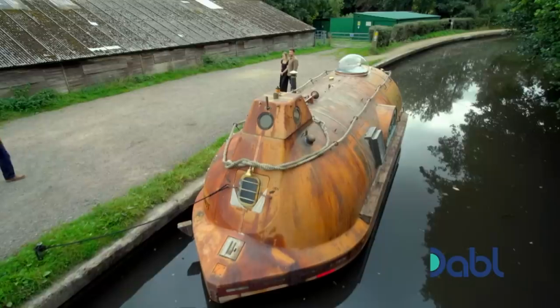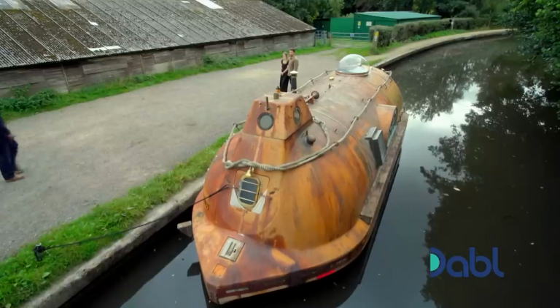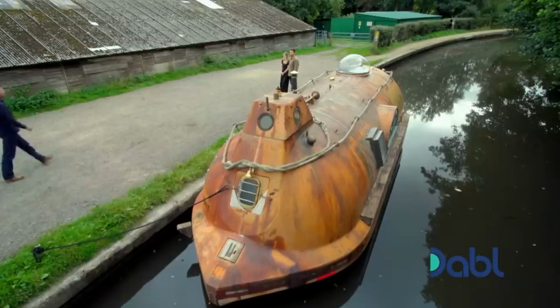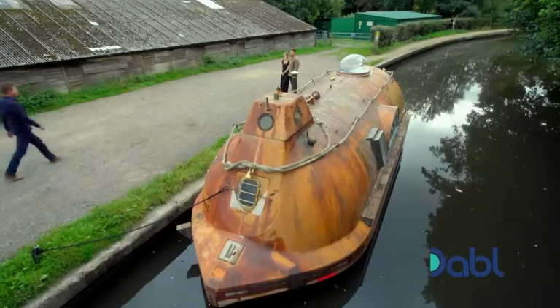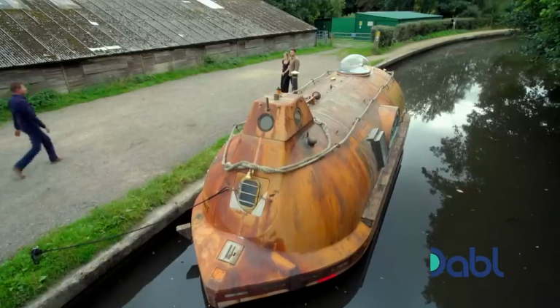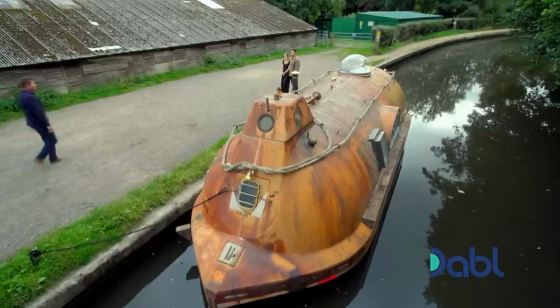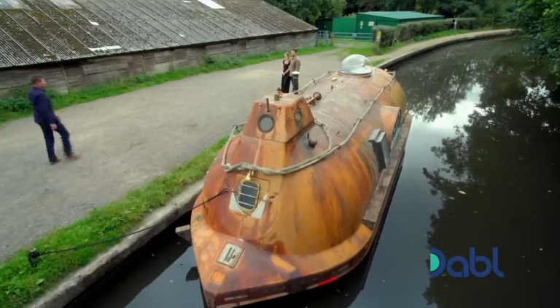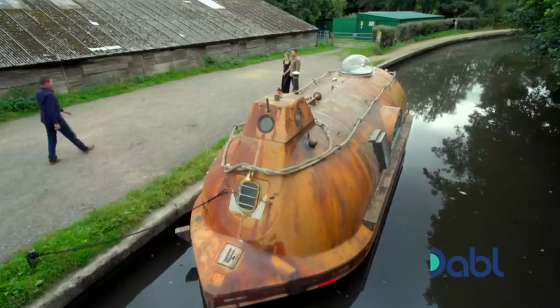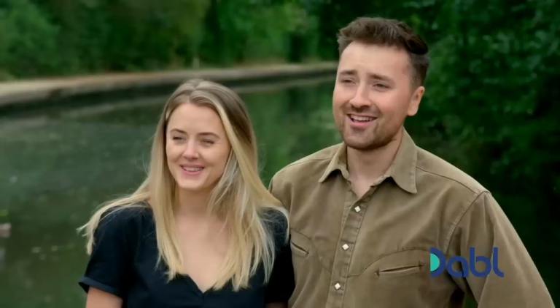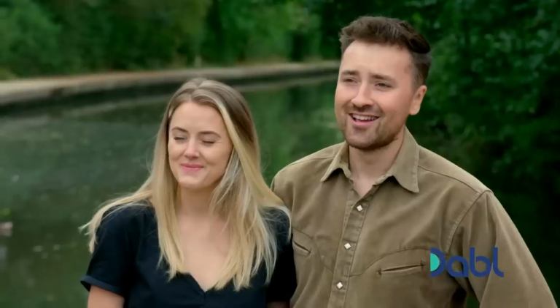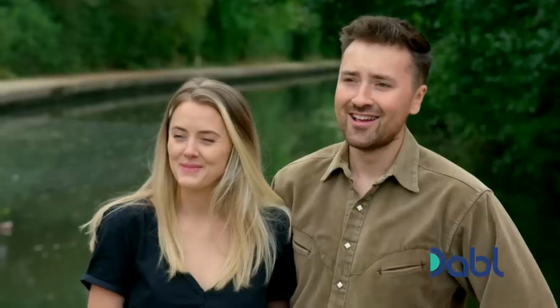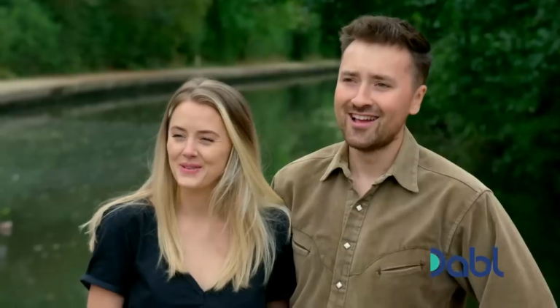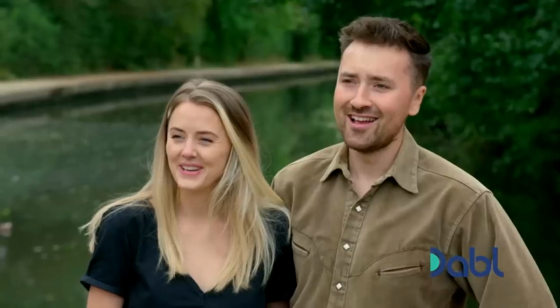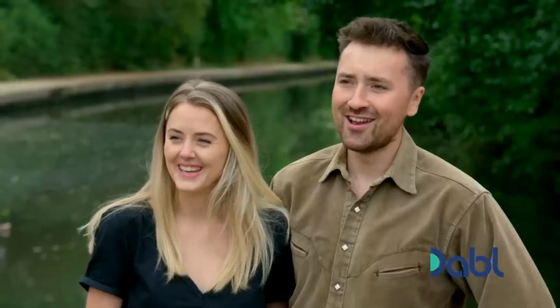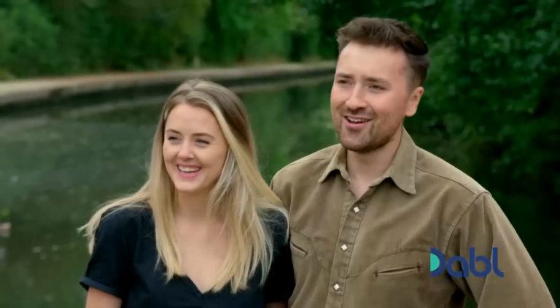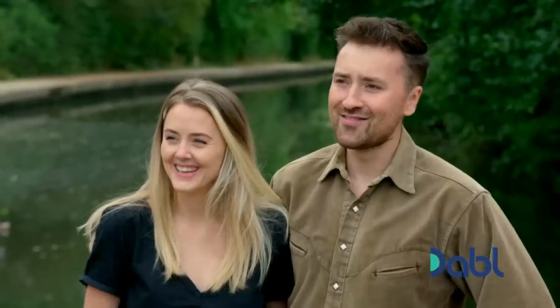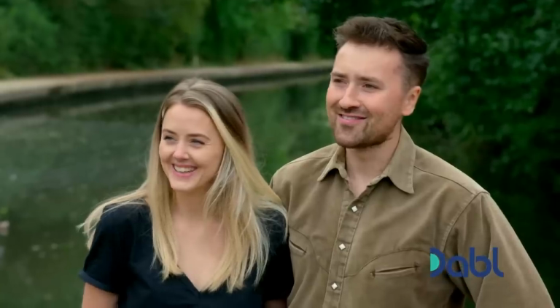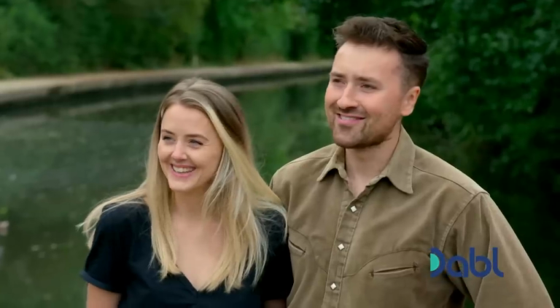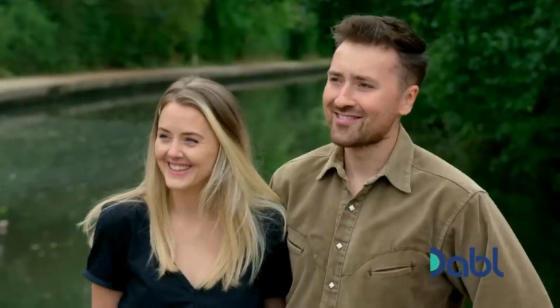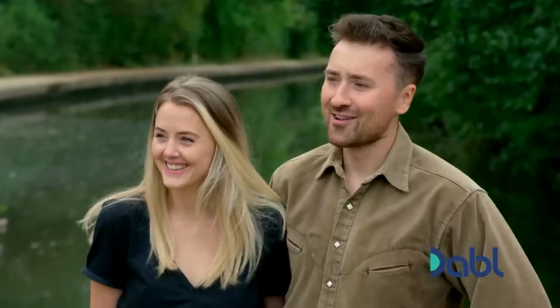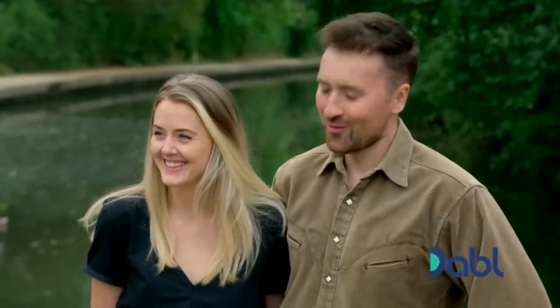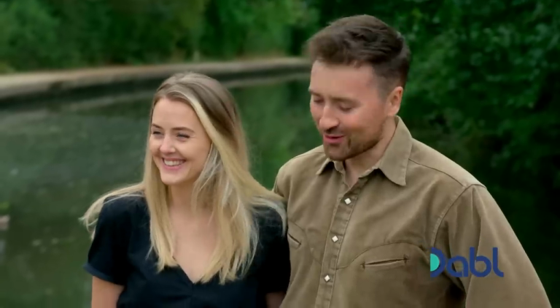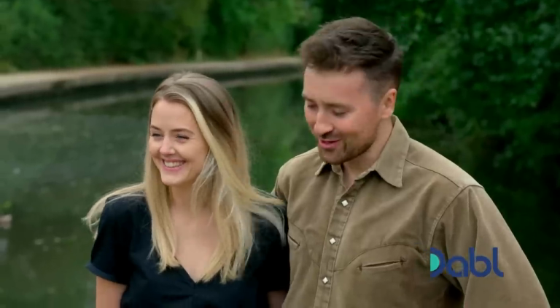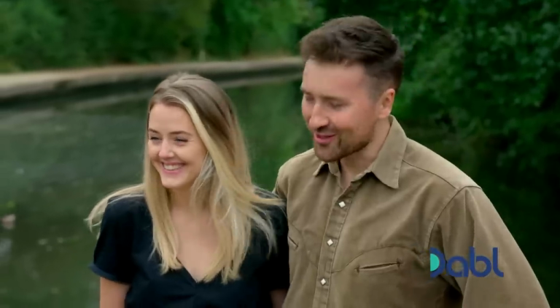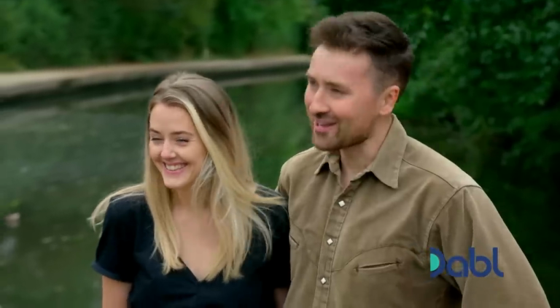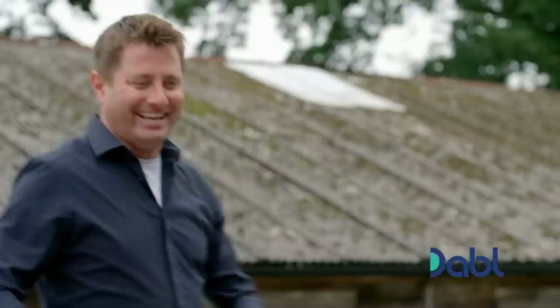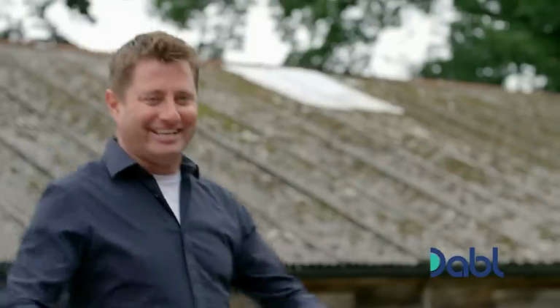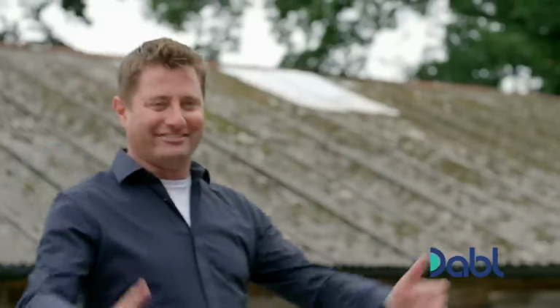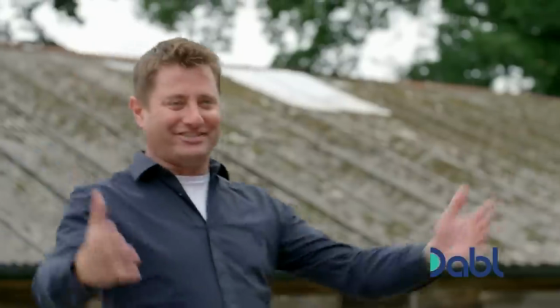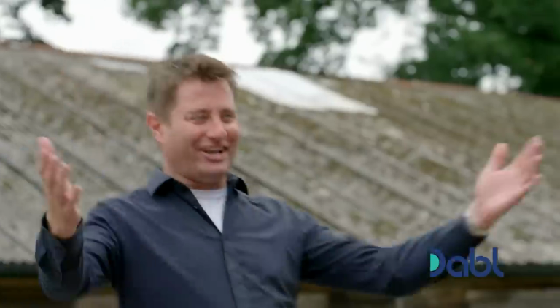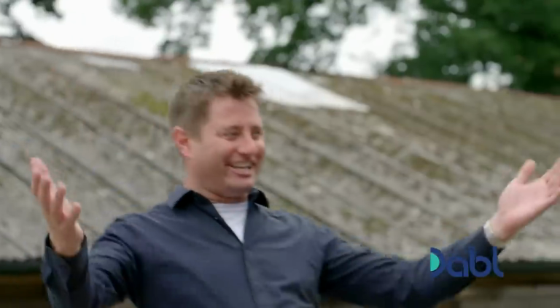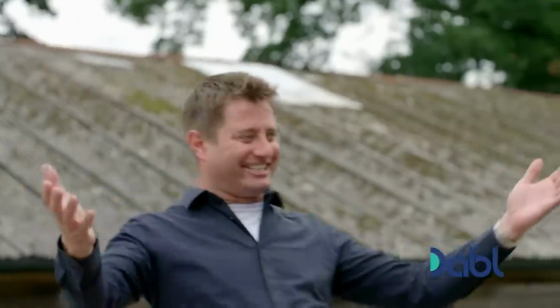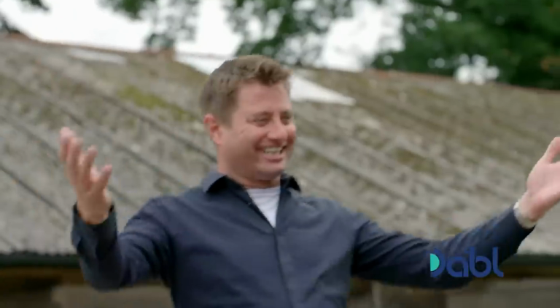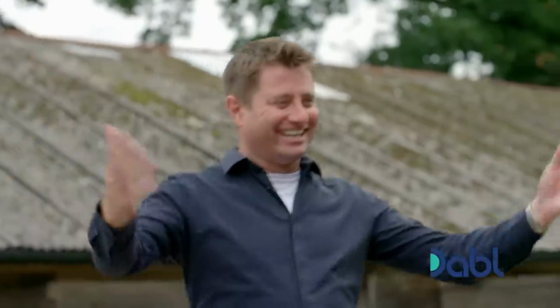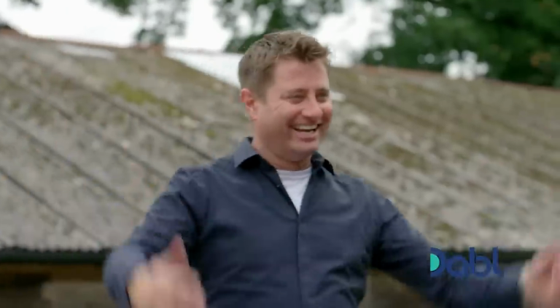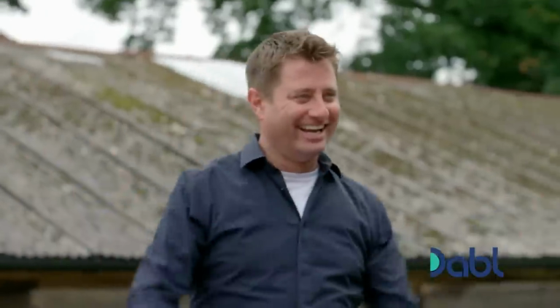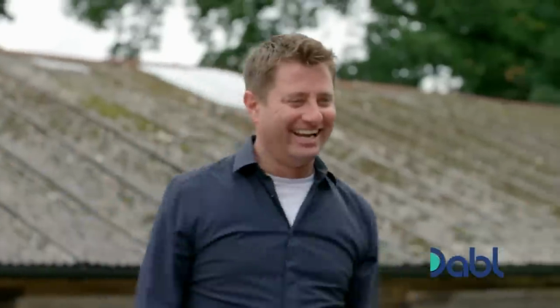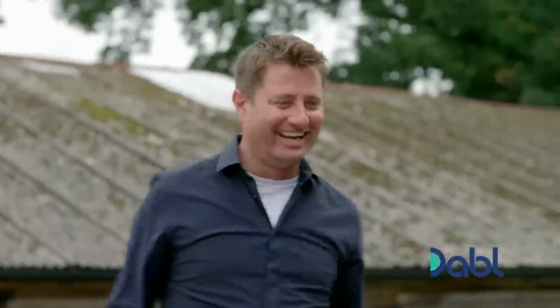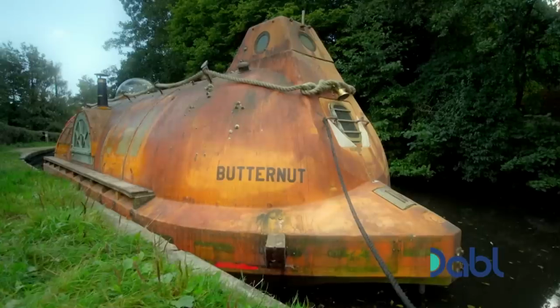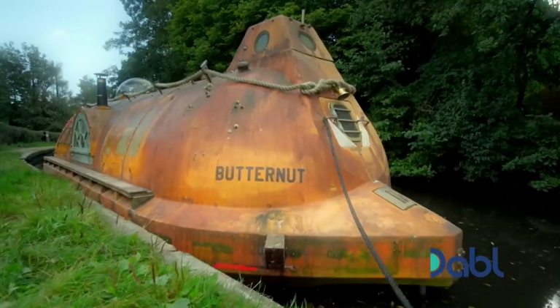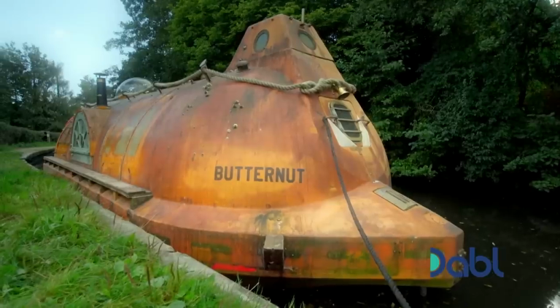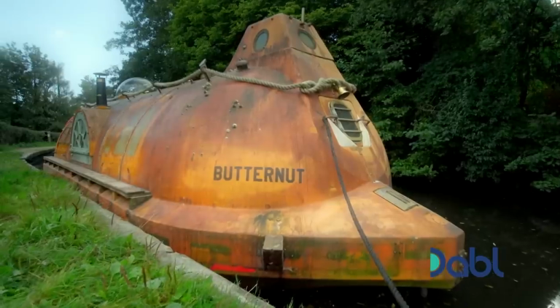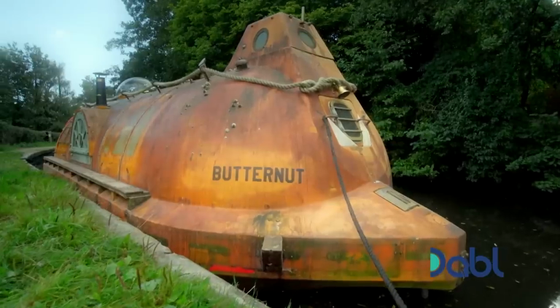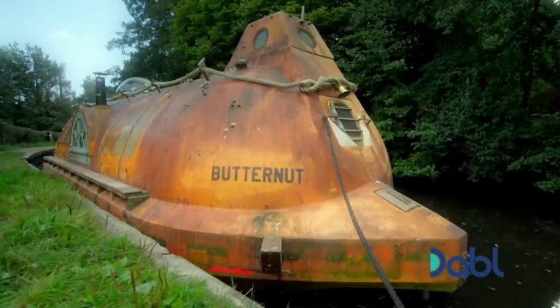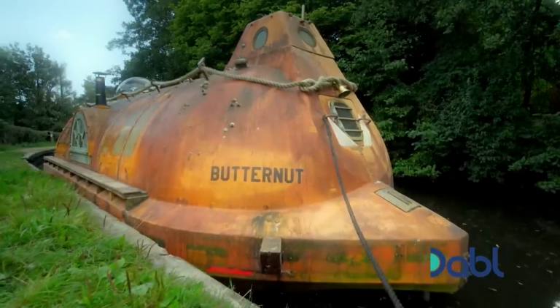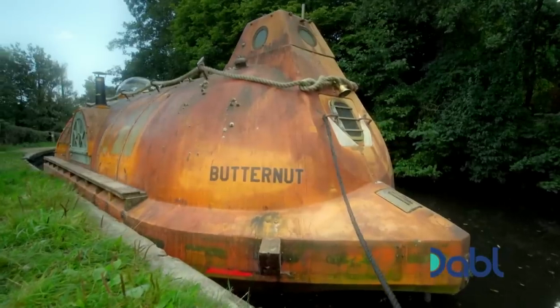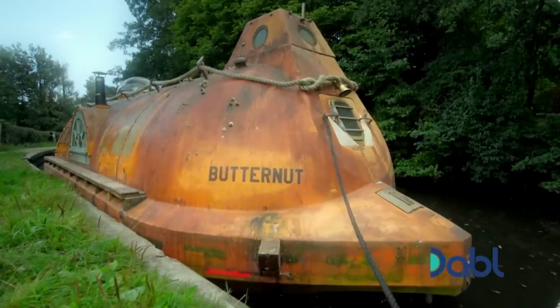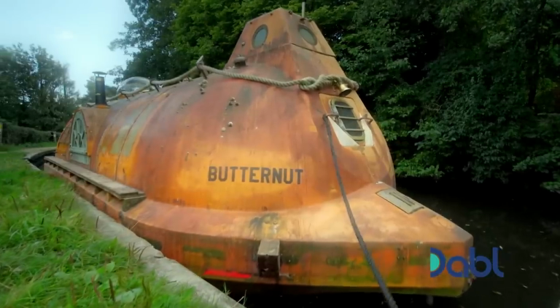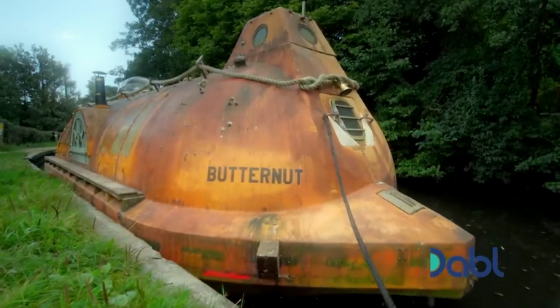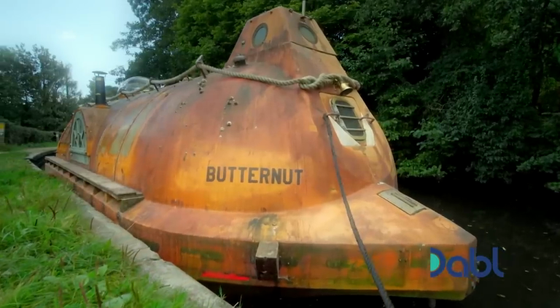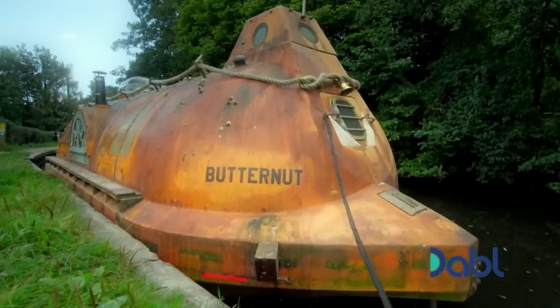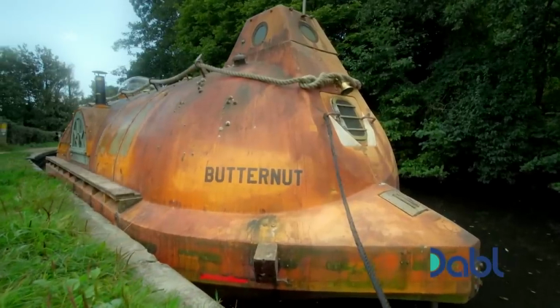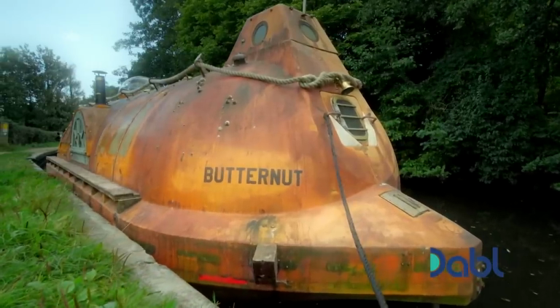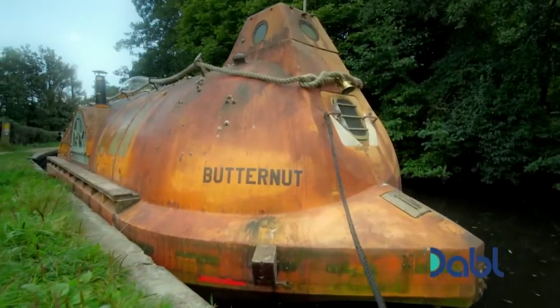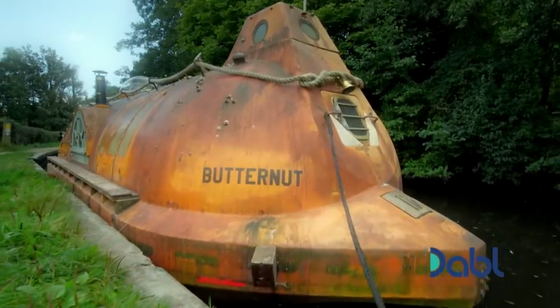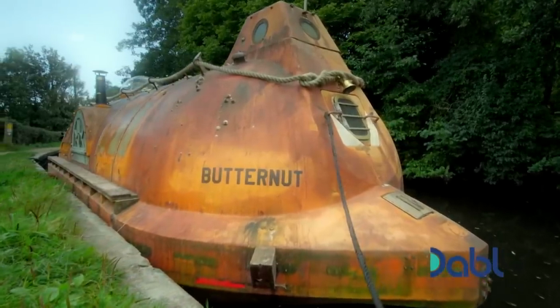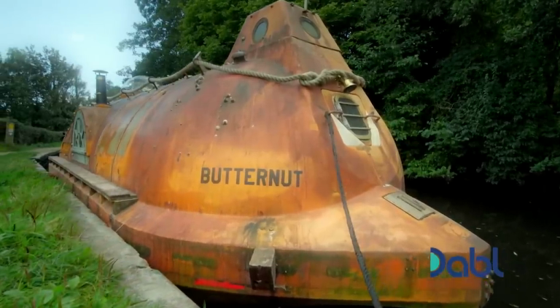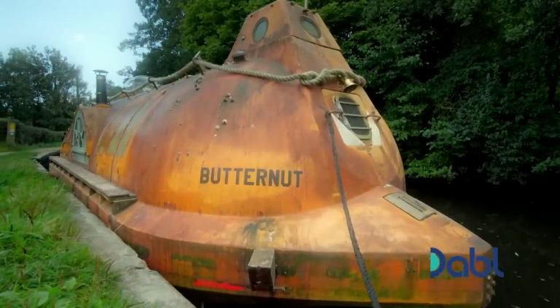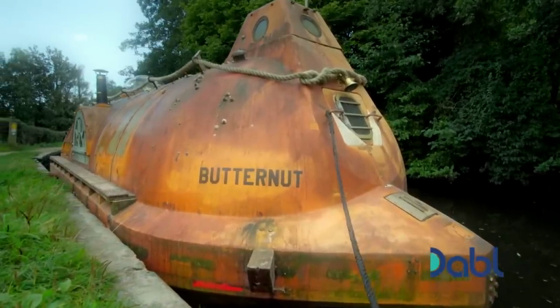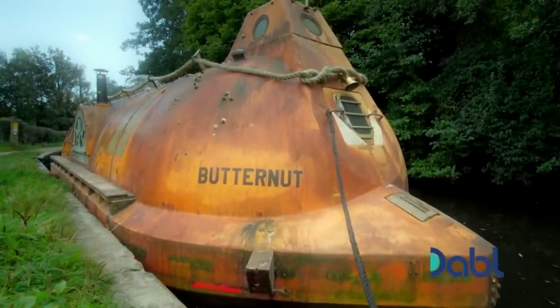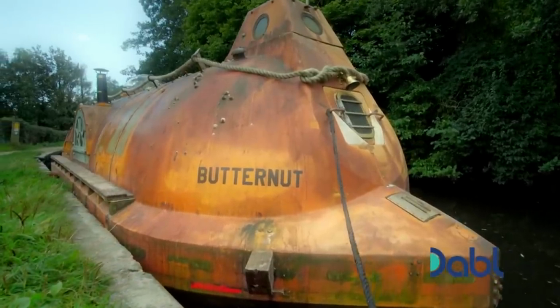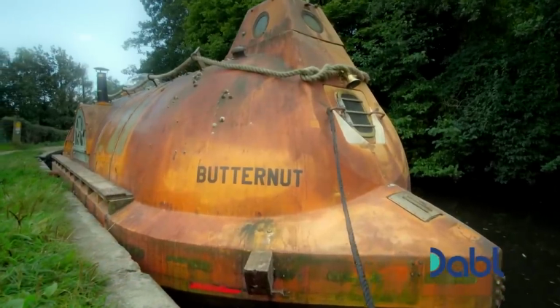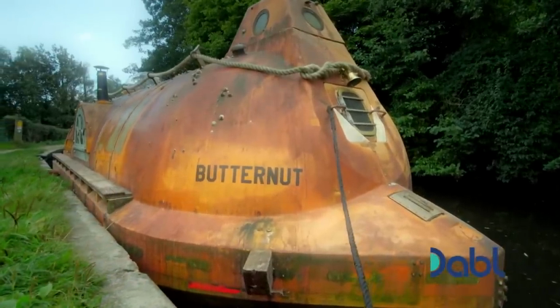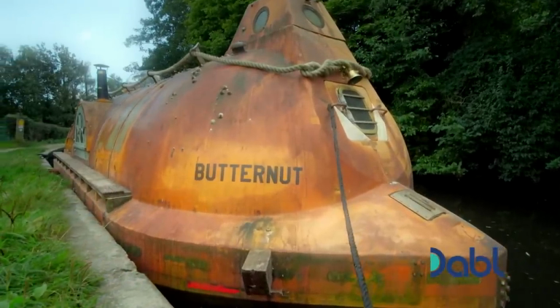Good morning! How are you doing? All good, thanks, yeah. You've done it! Here it is. It looks nuts! It's mad, yeah.